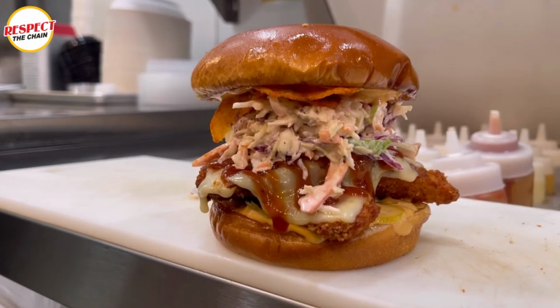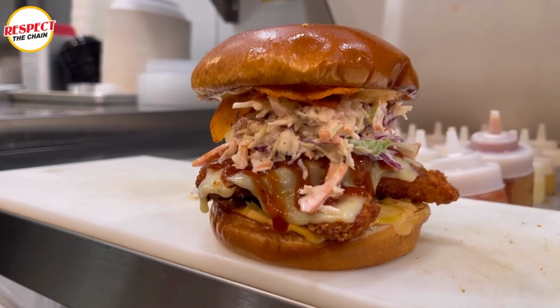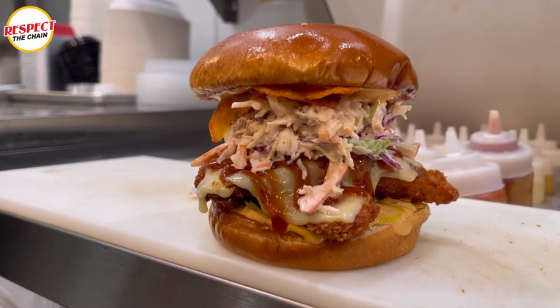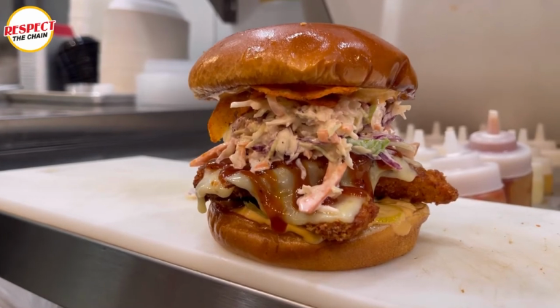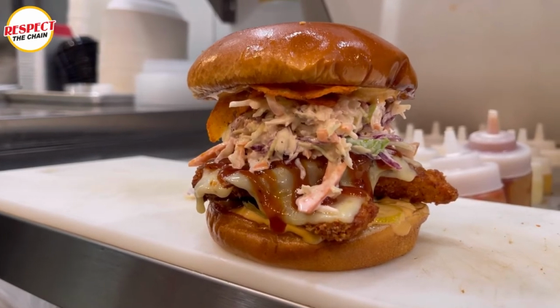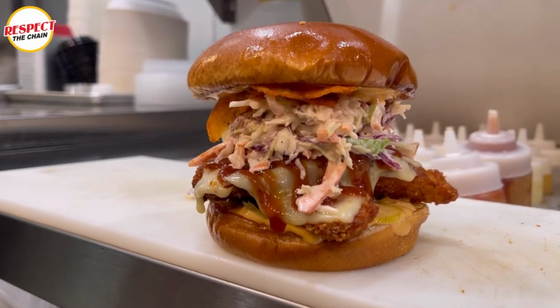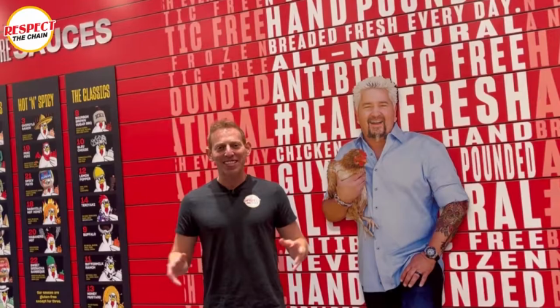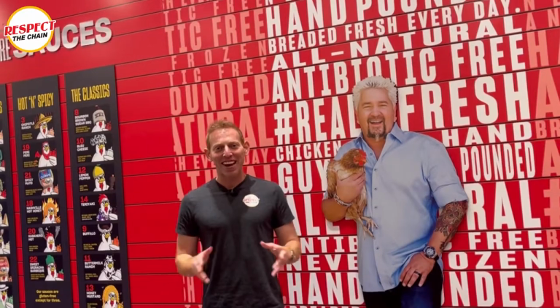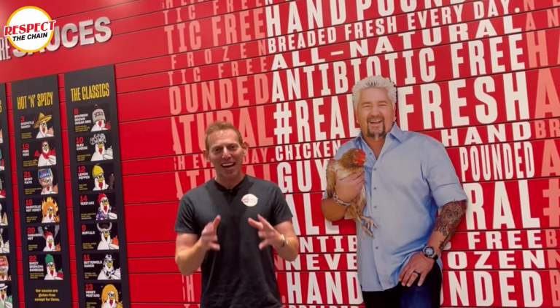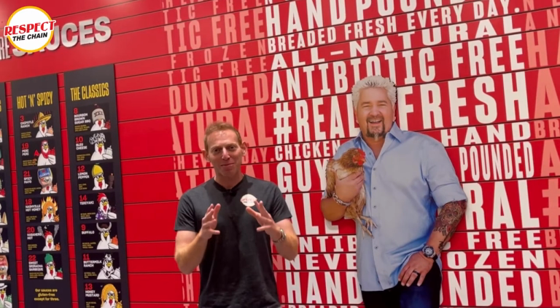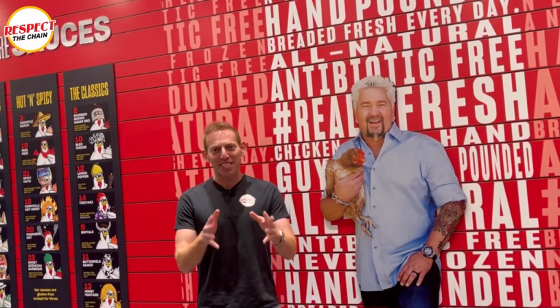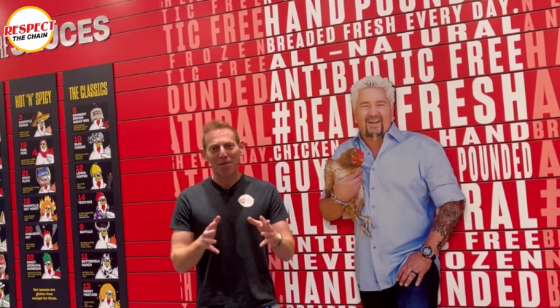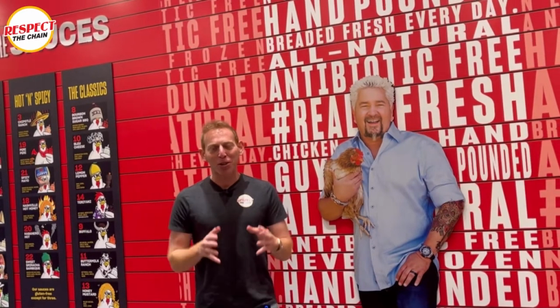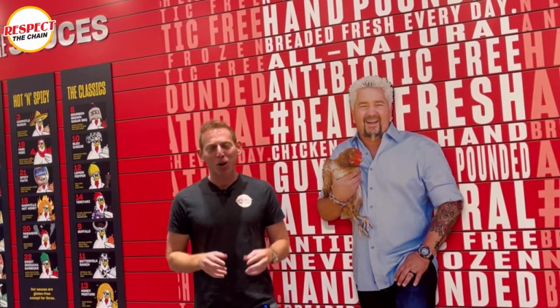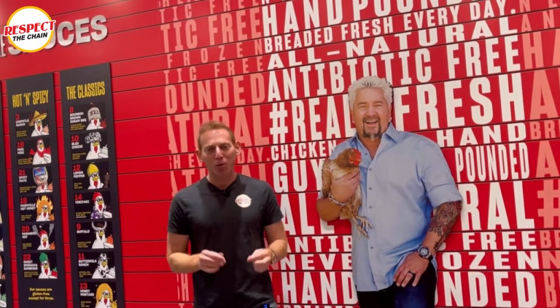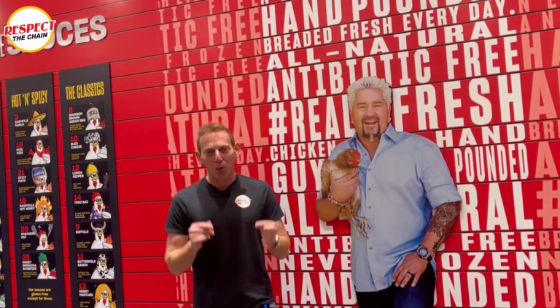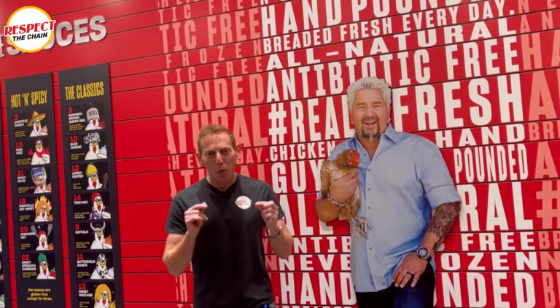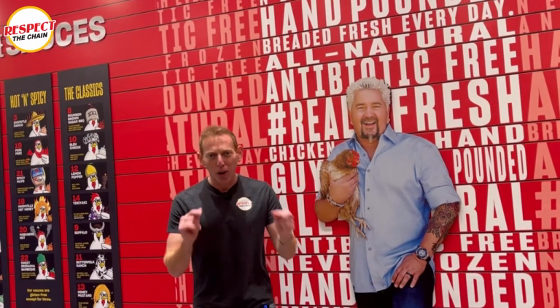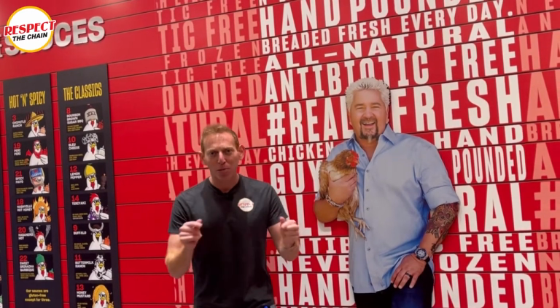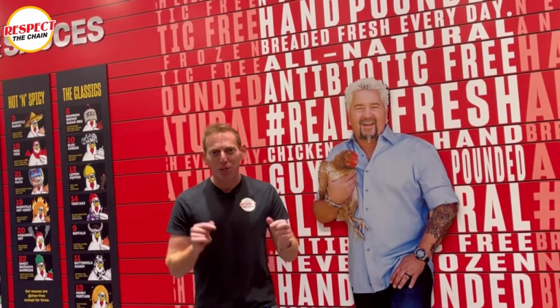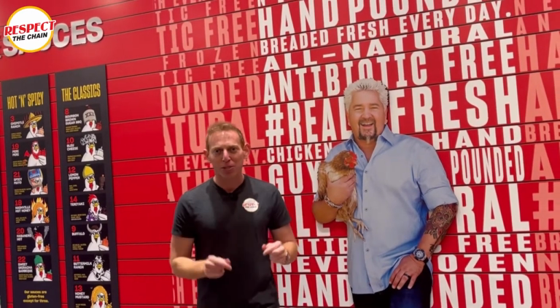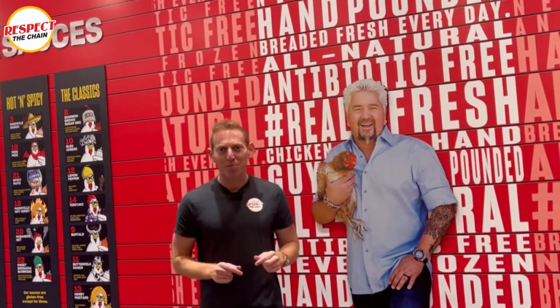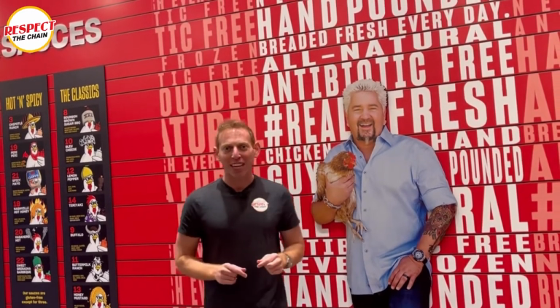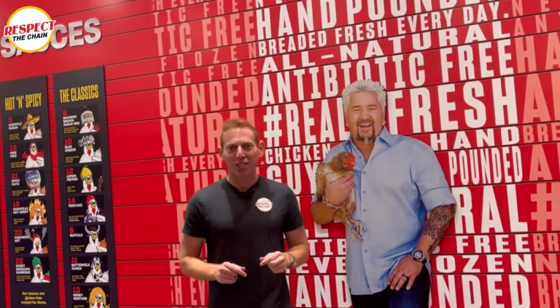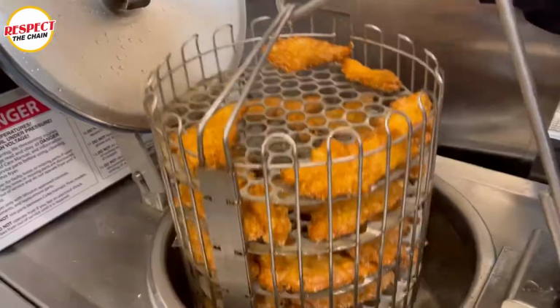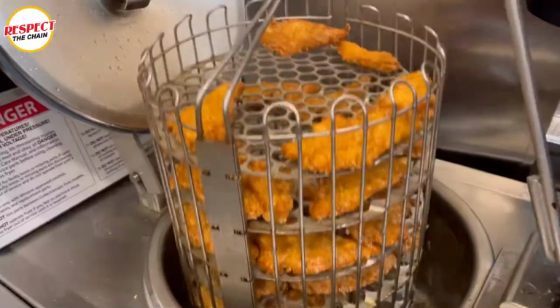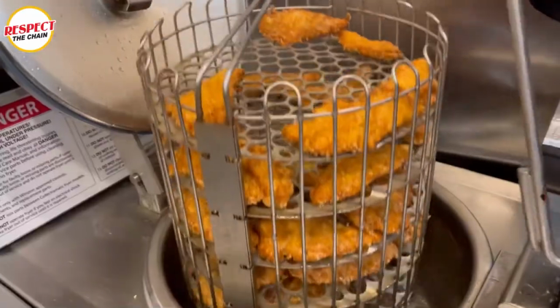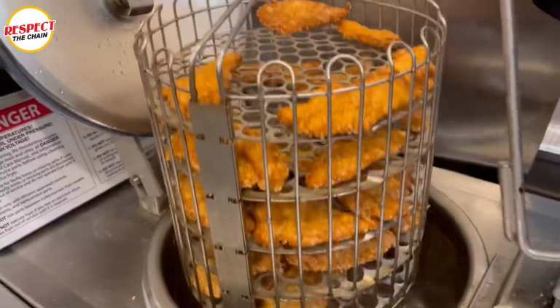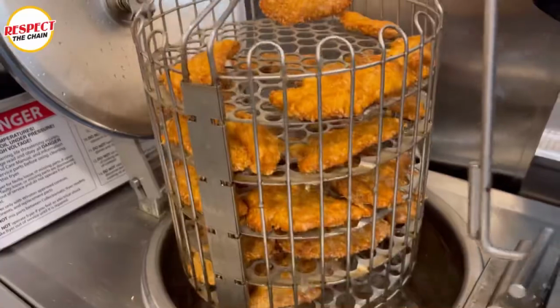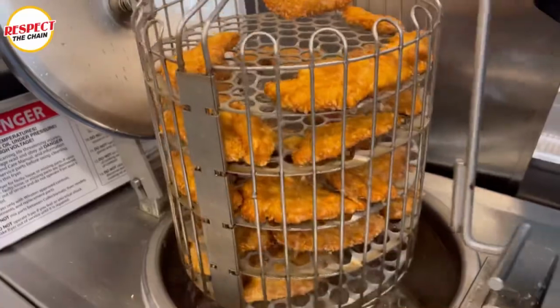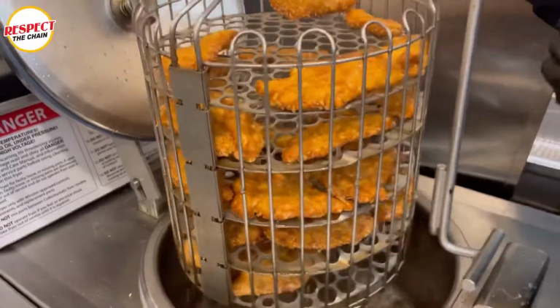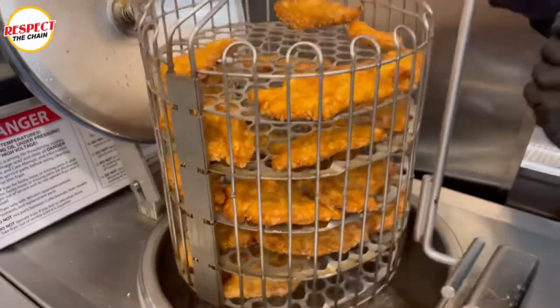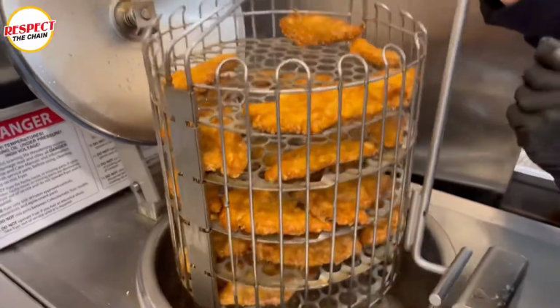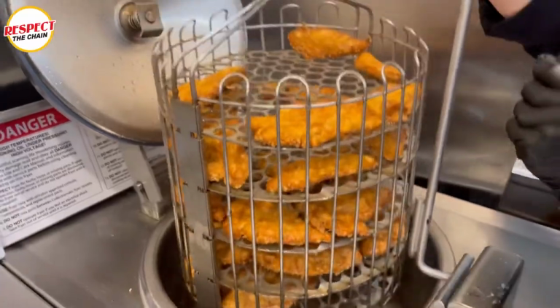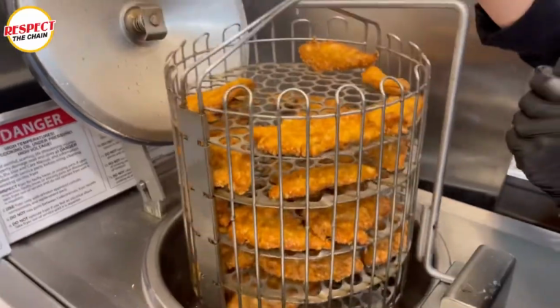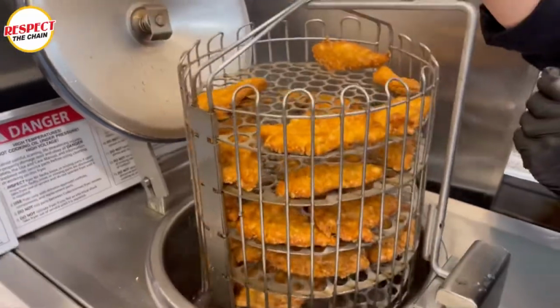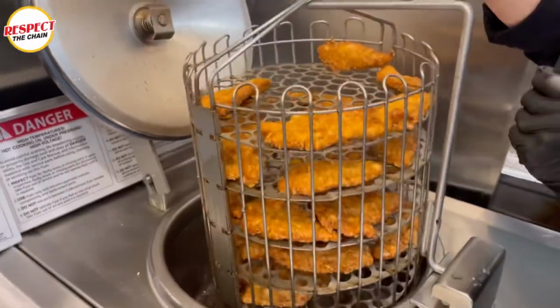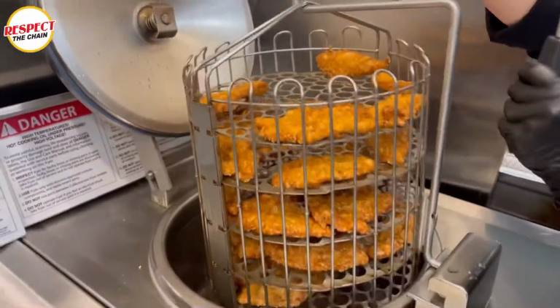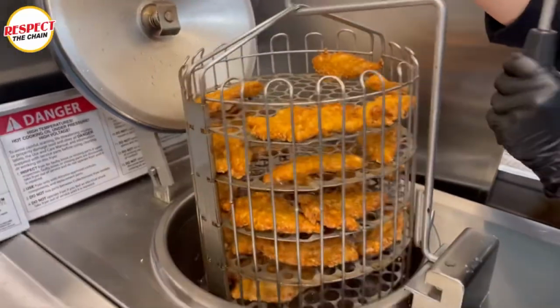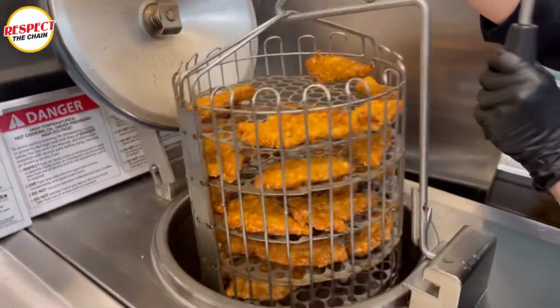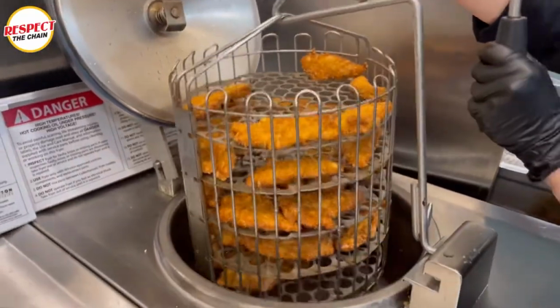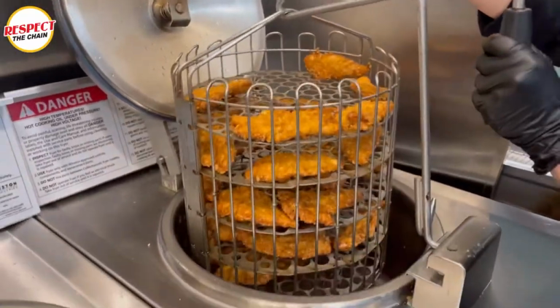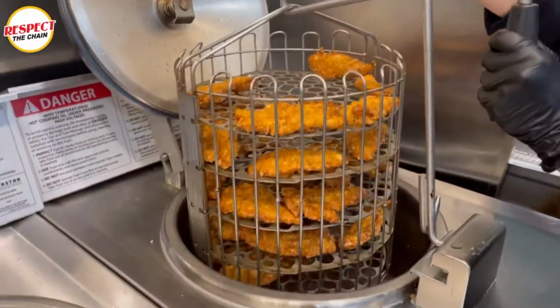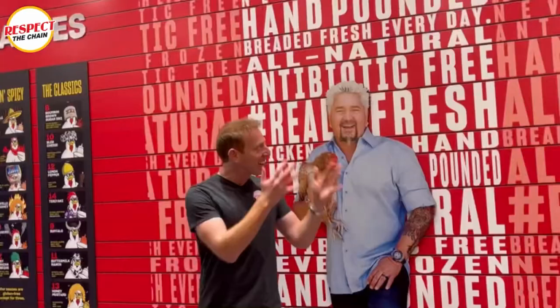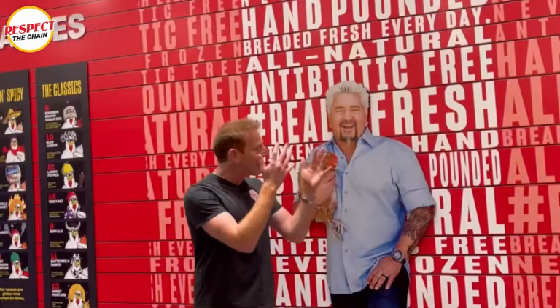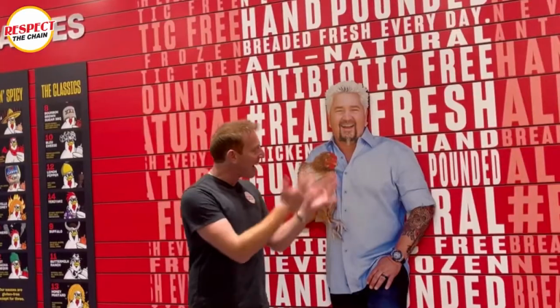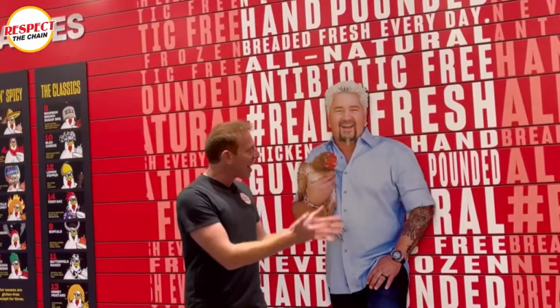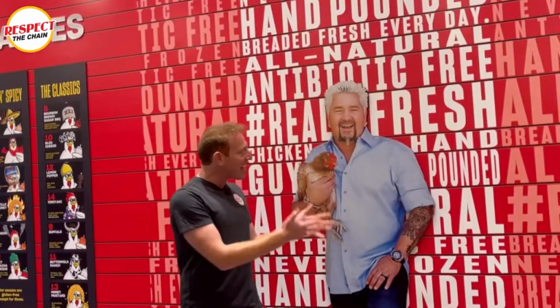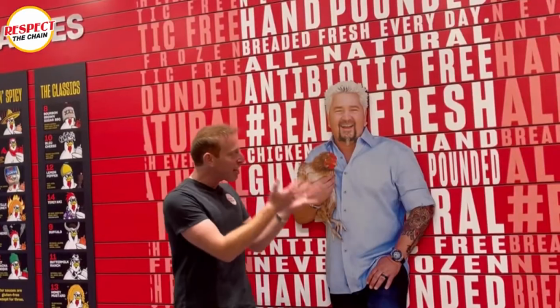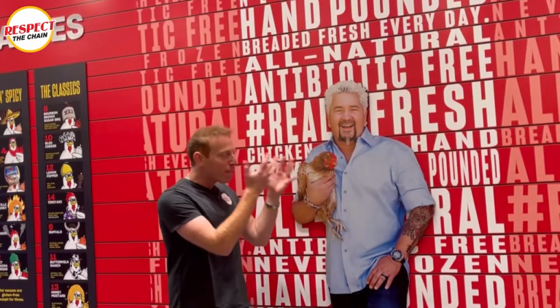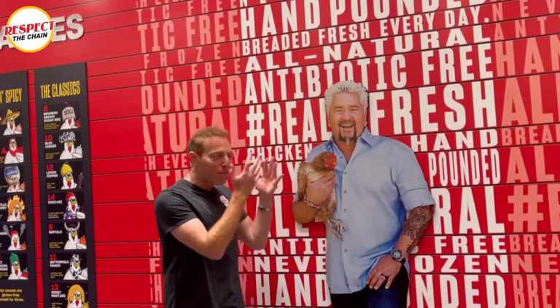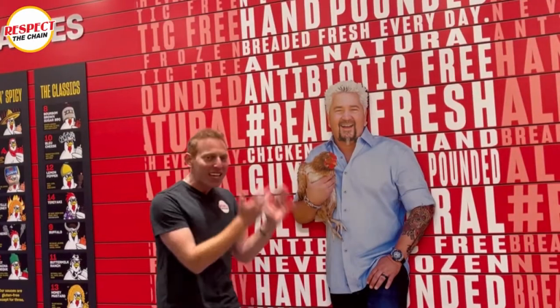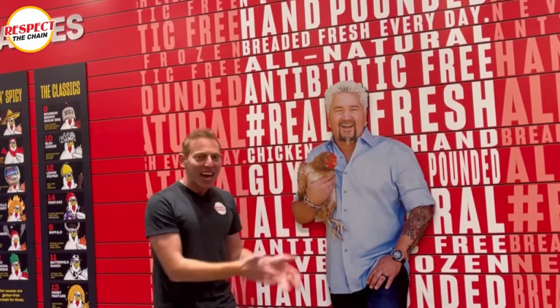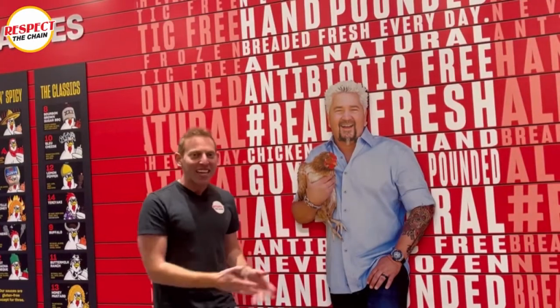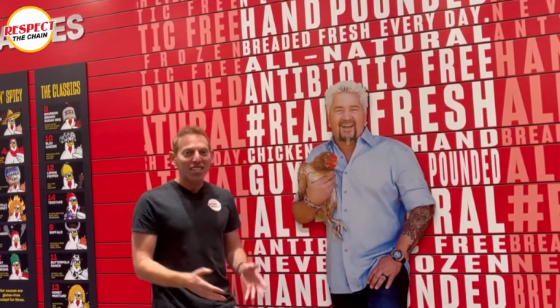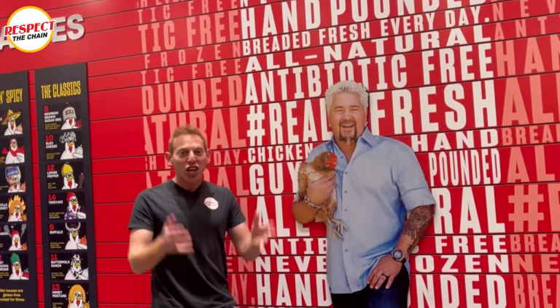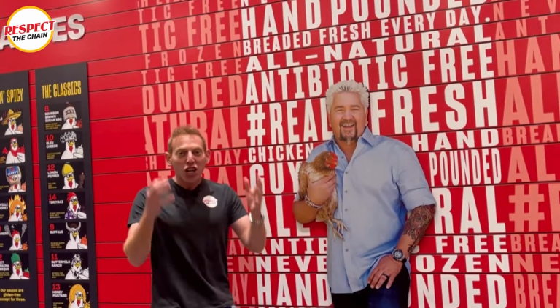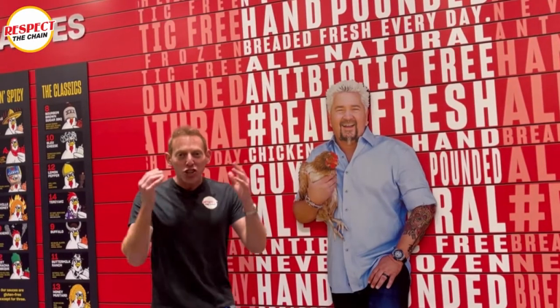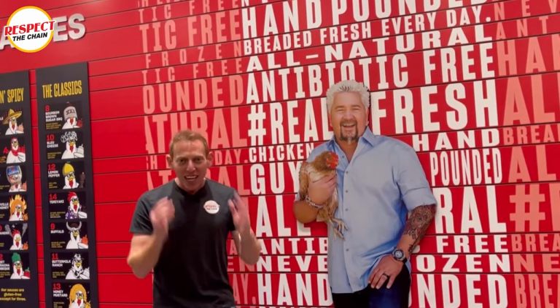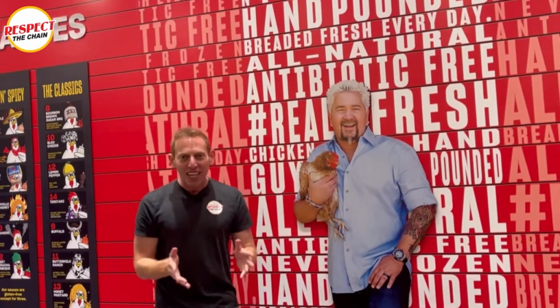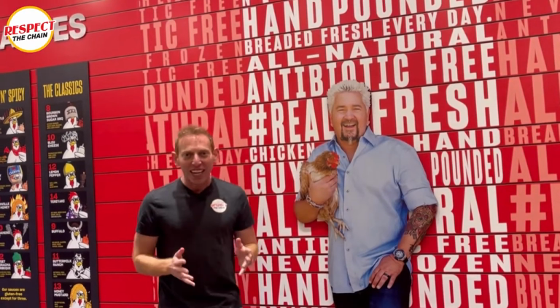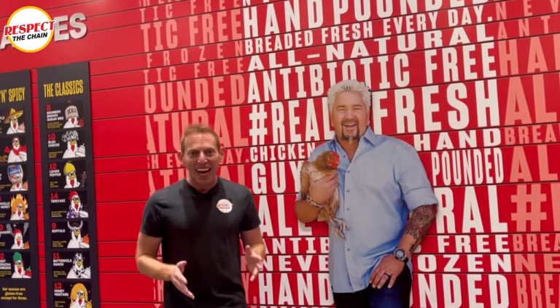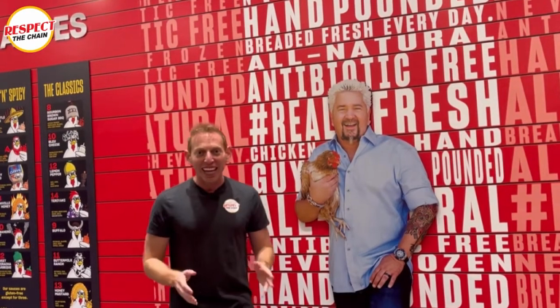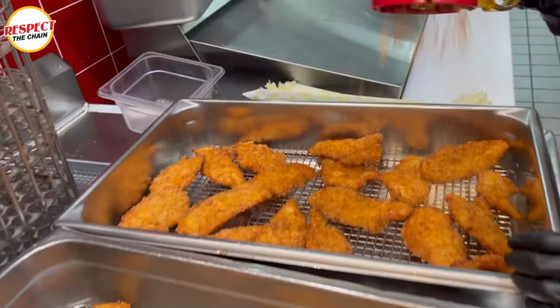What is going down? I am Sammy Goldberg. Welcome to Respect the Chain. And if you didn't notice, we're here at Guy Fieri's Chicken Guy.